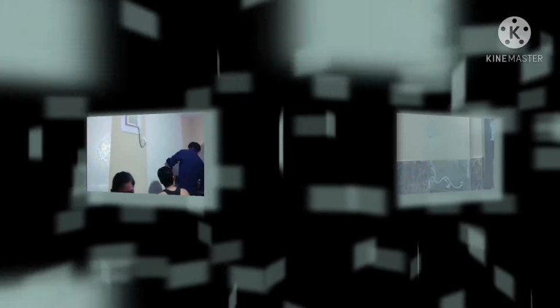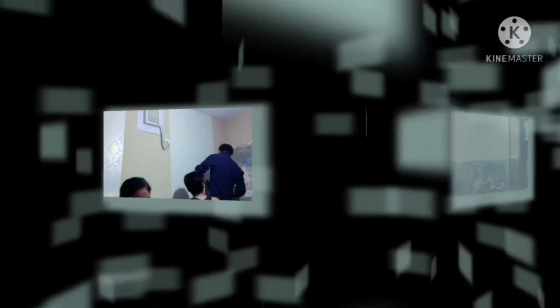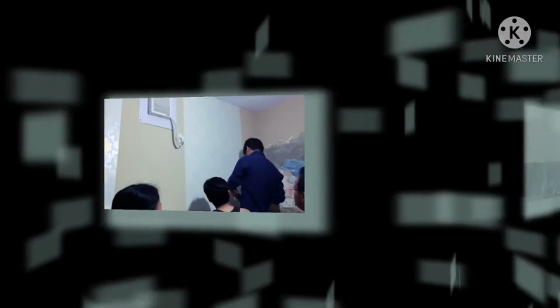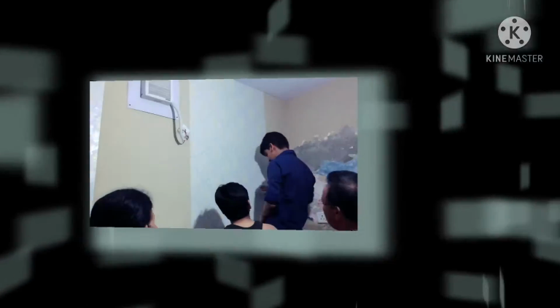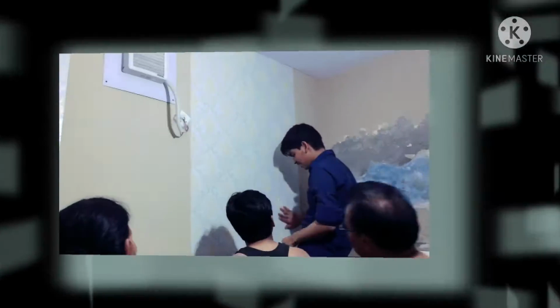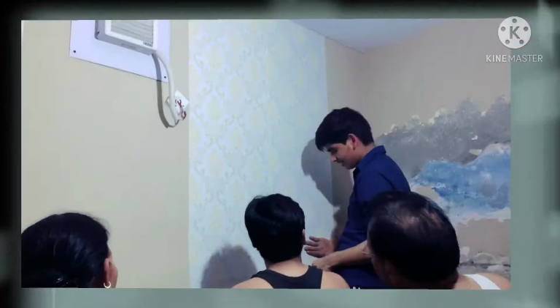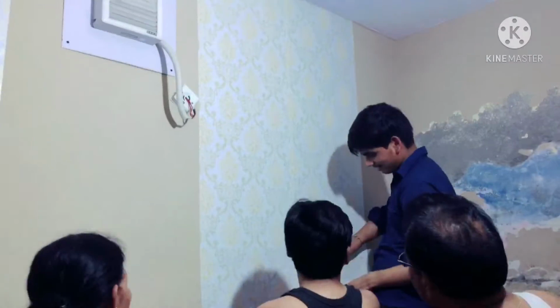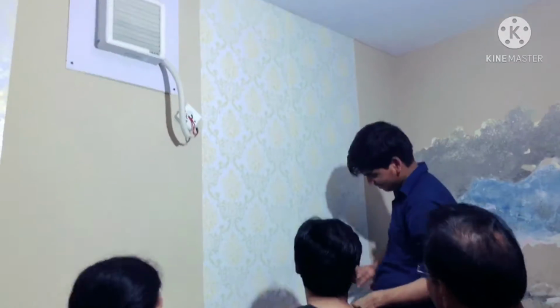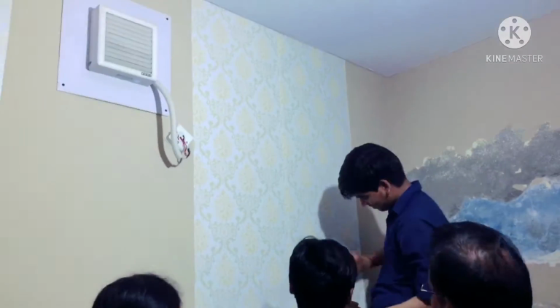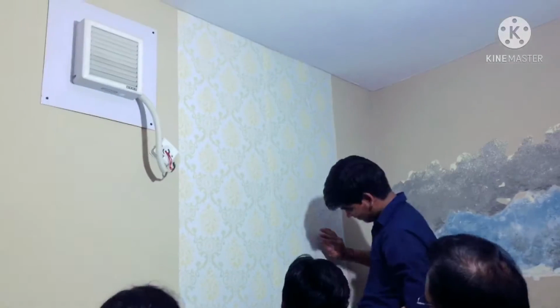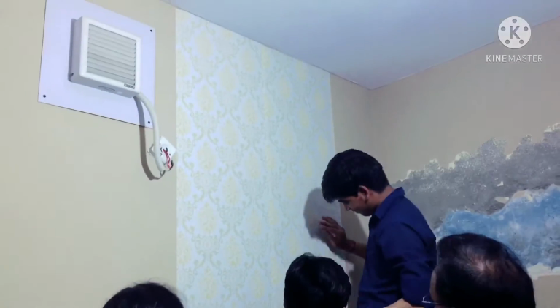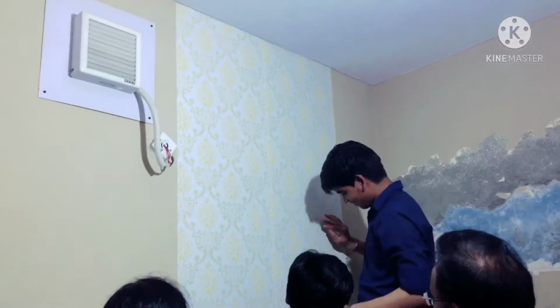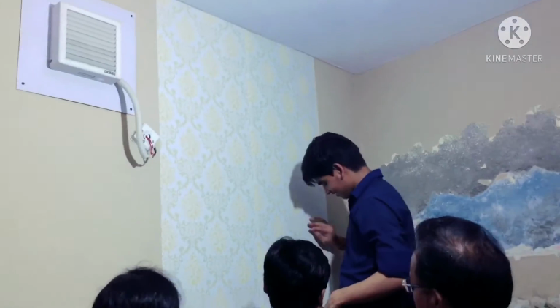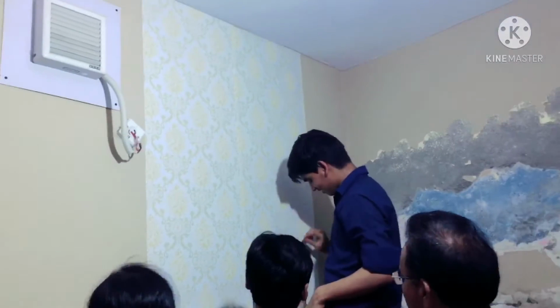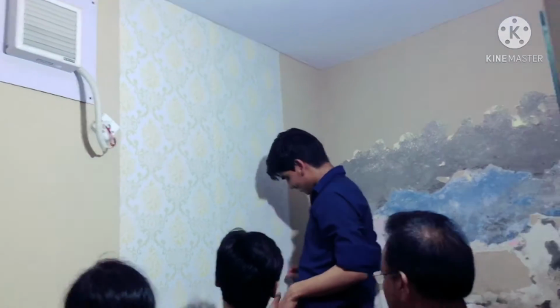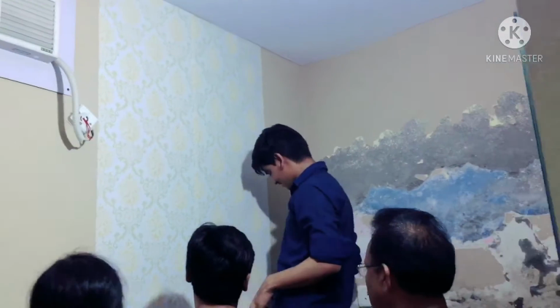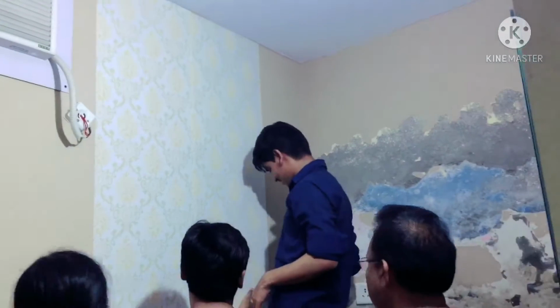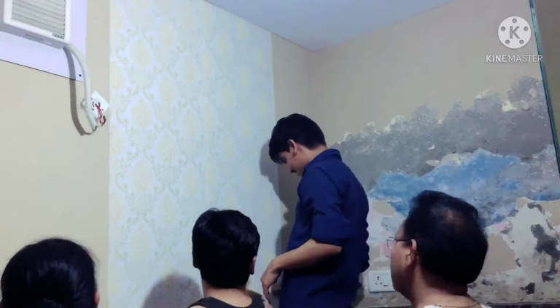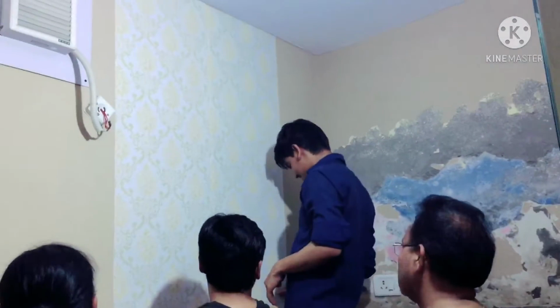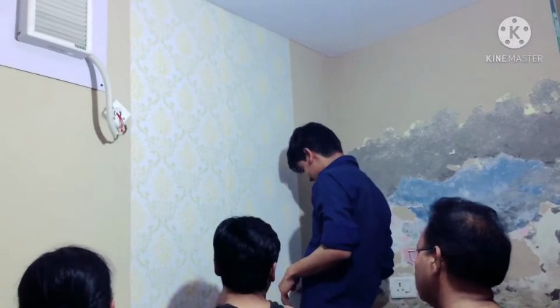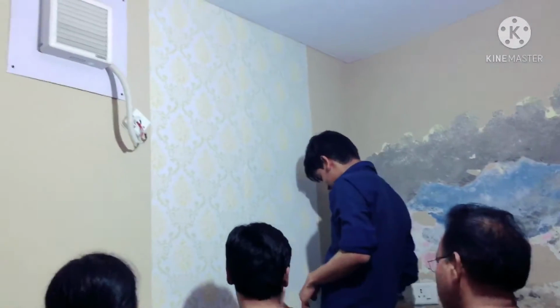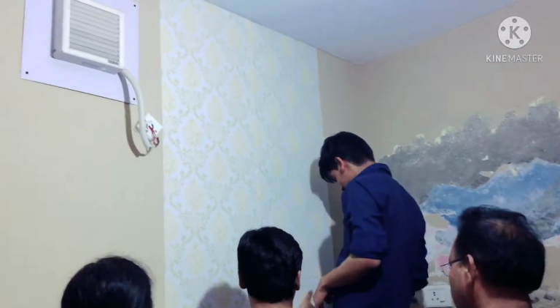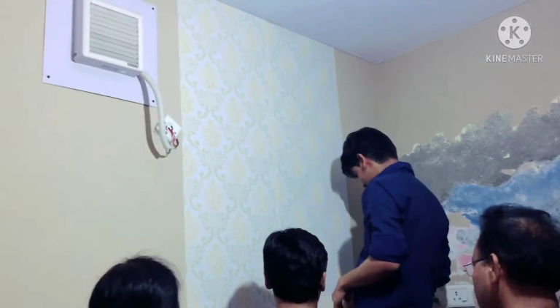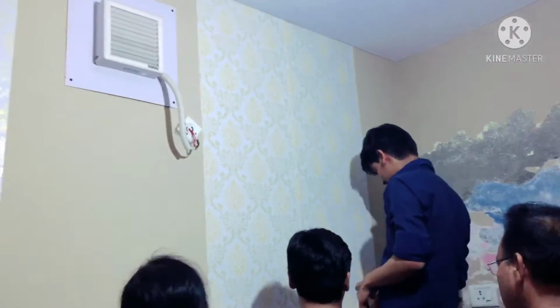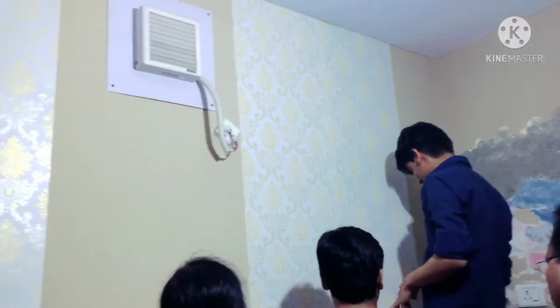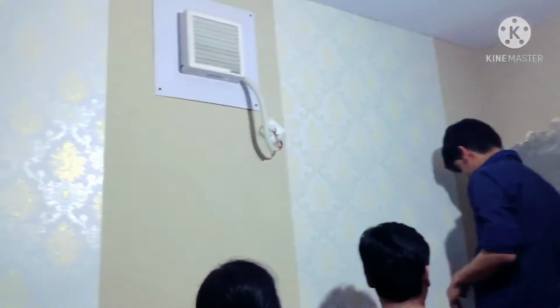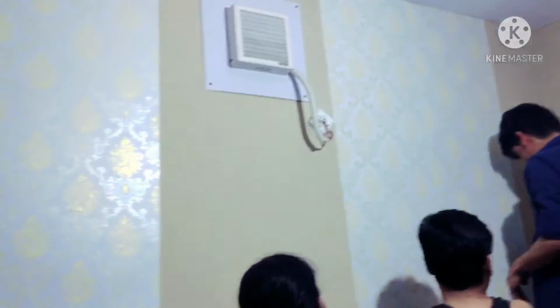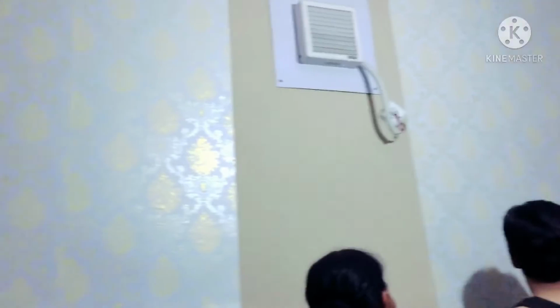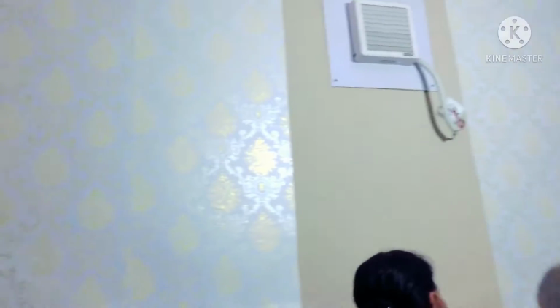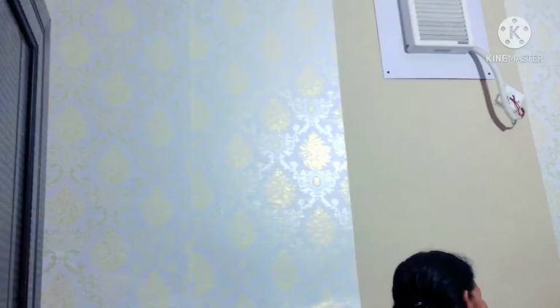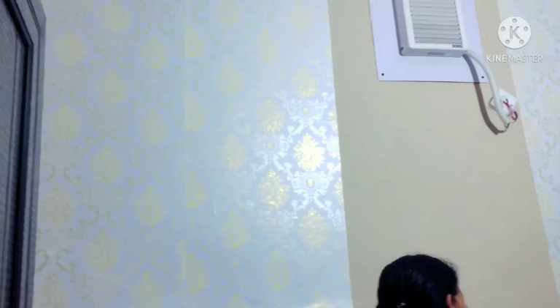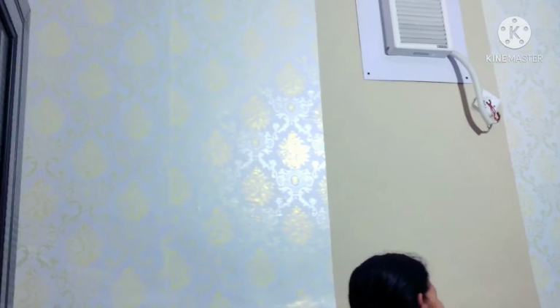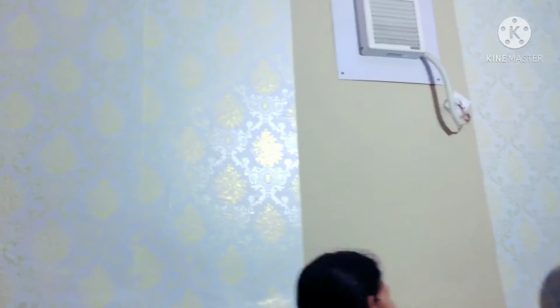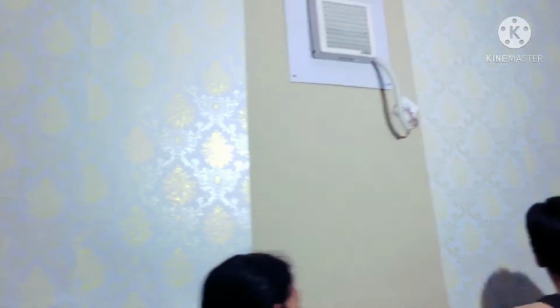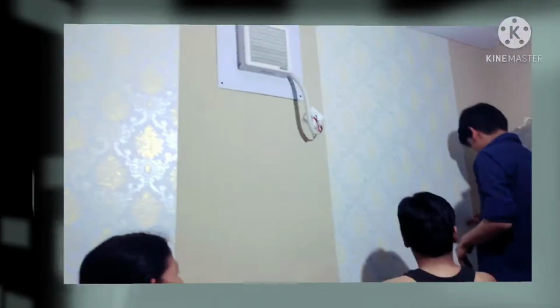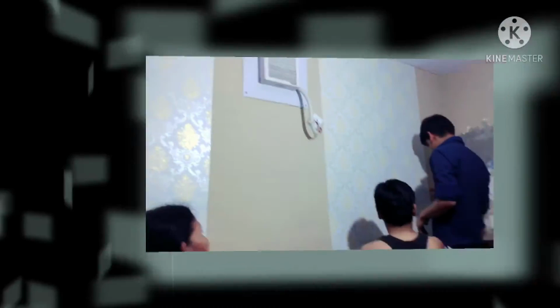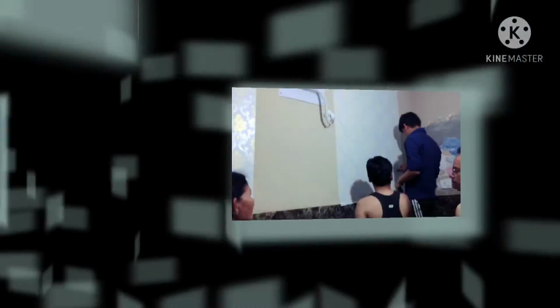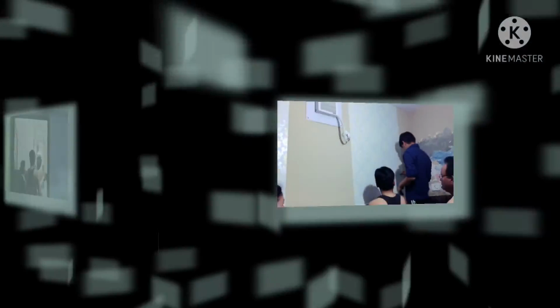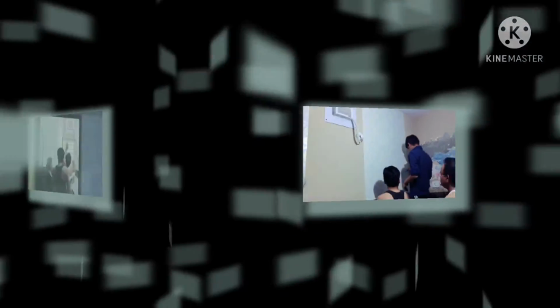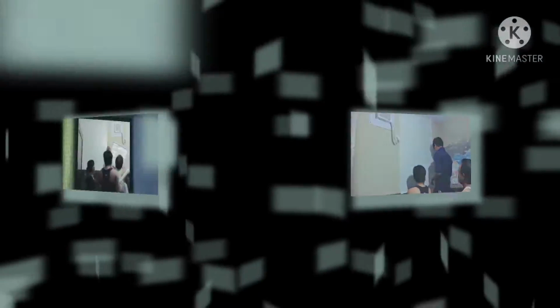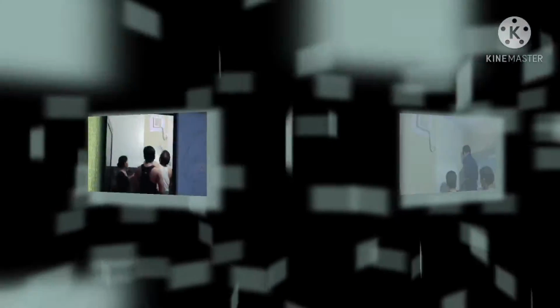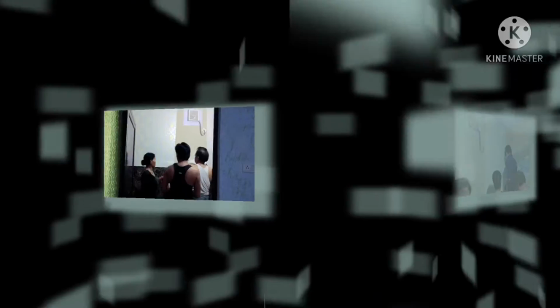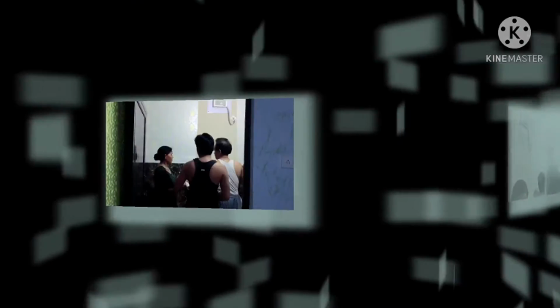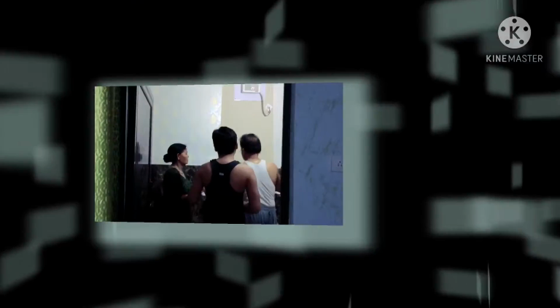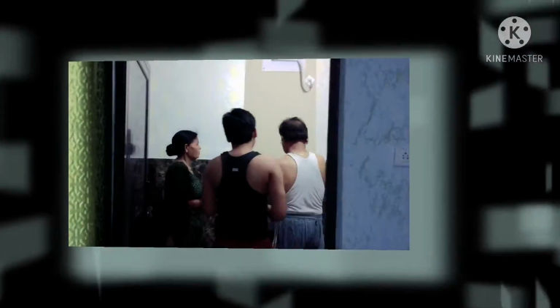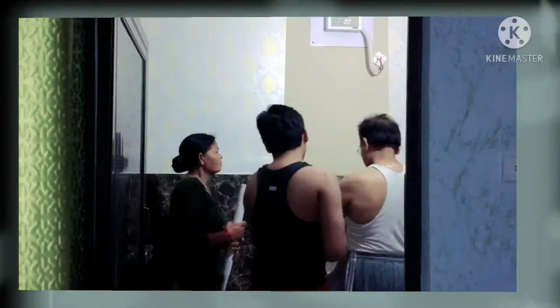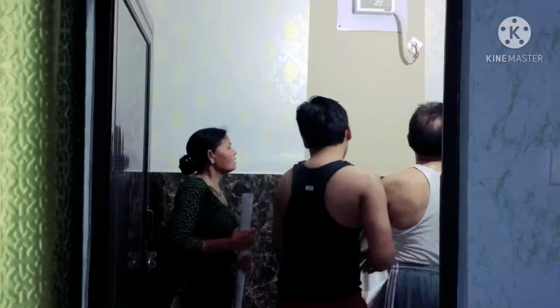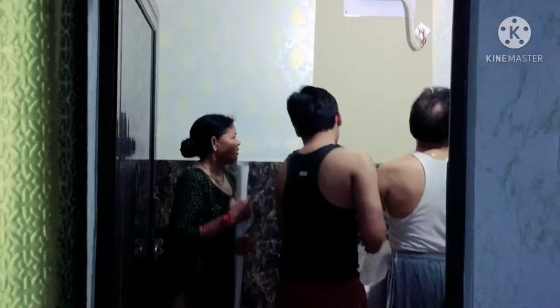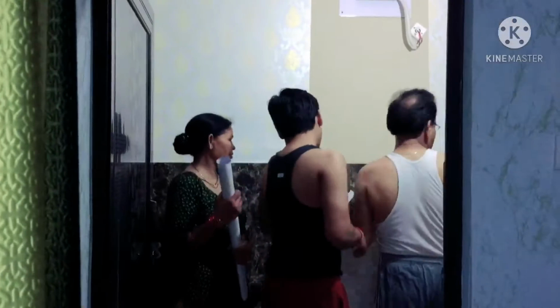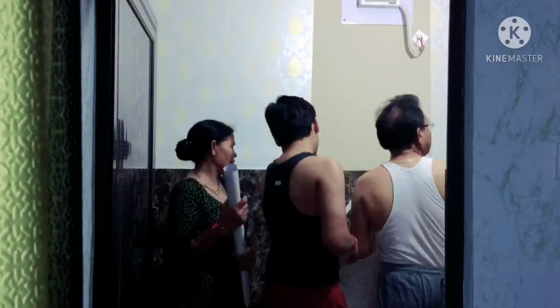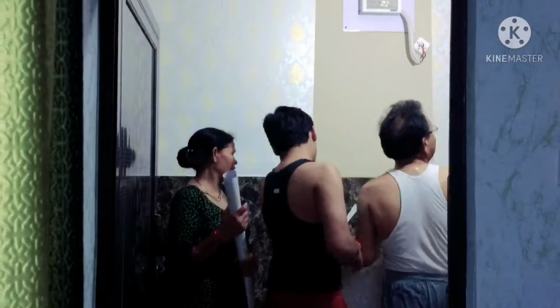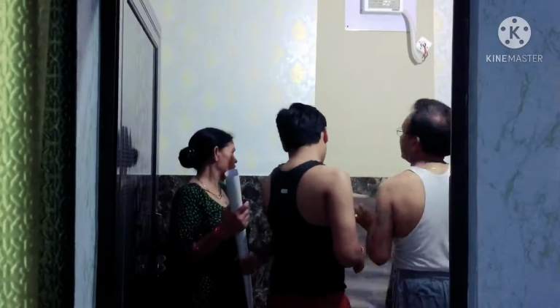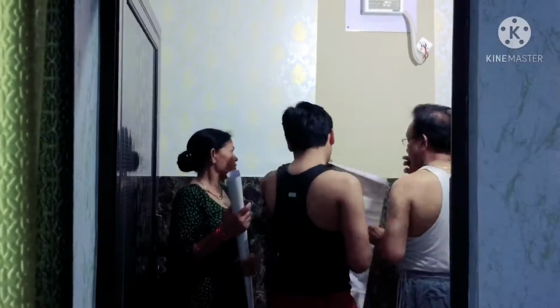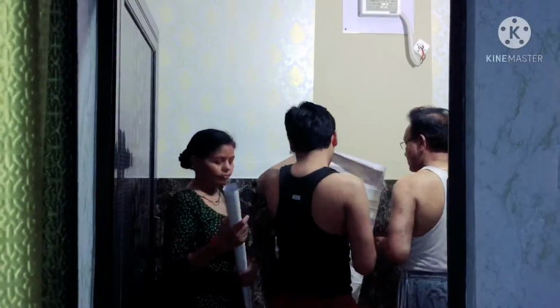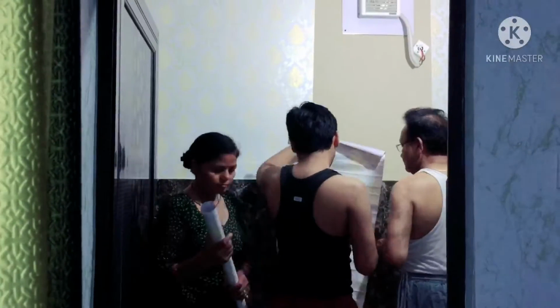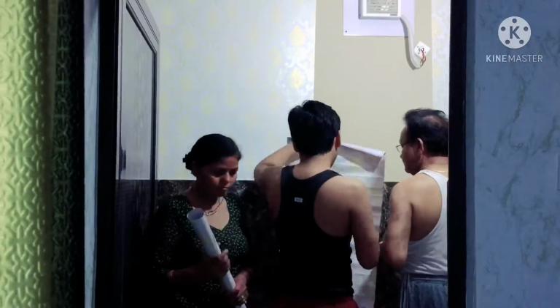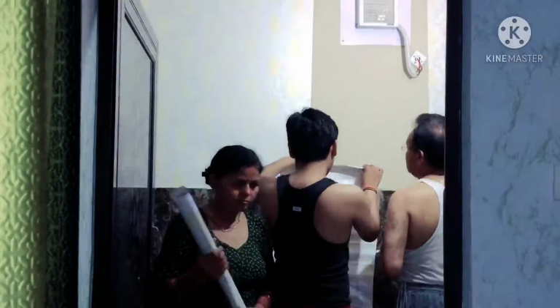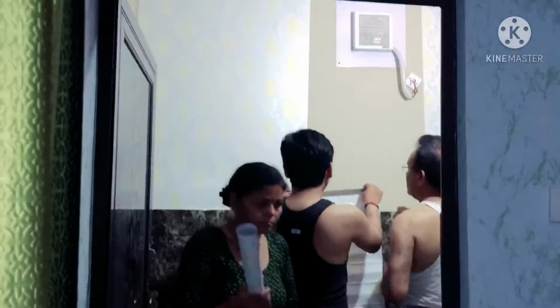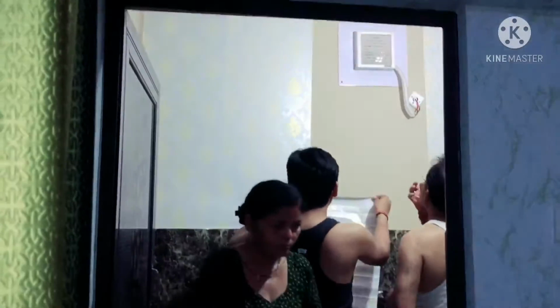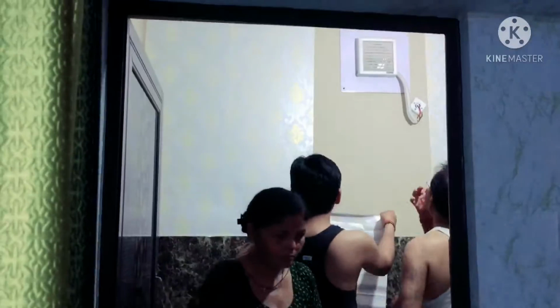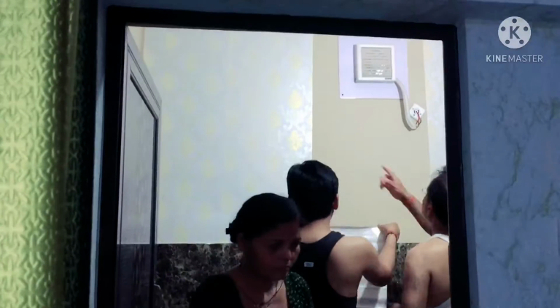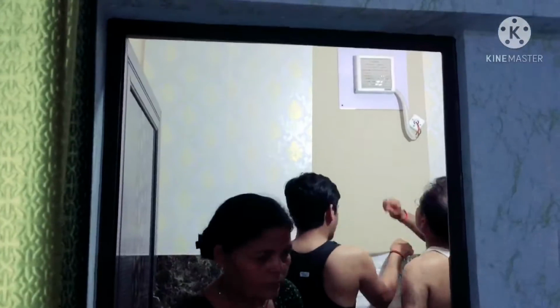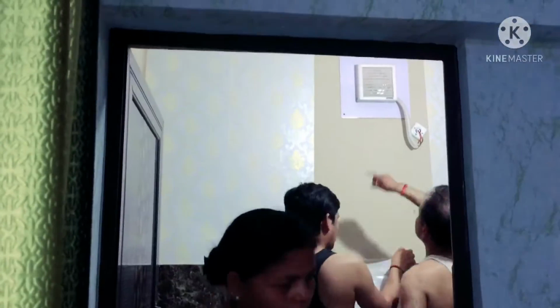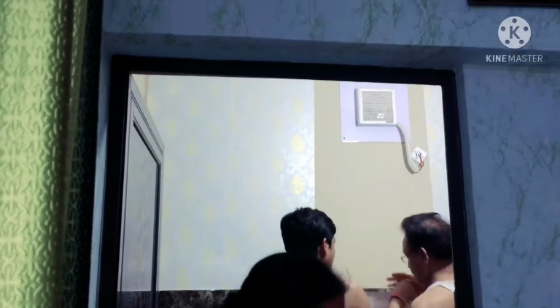We started the procedure. As you can see, we are putting the wallpaper on the walls.